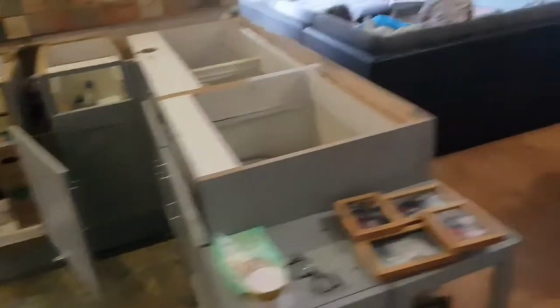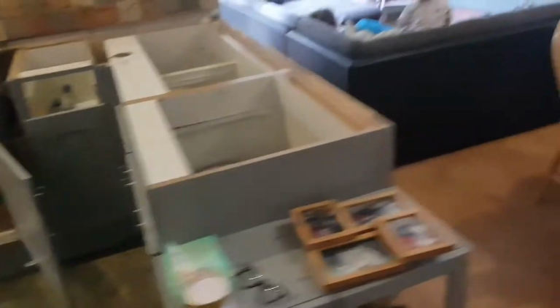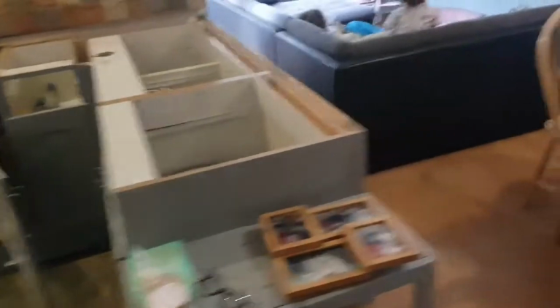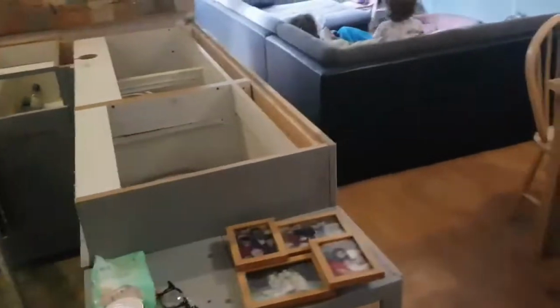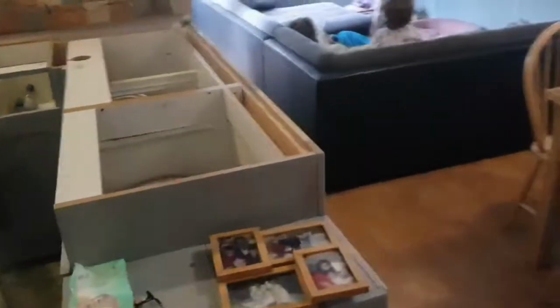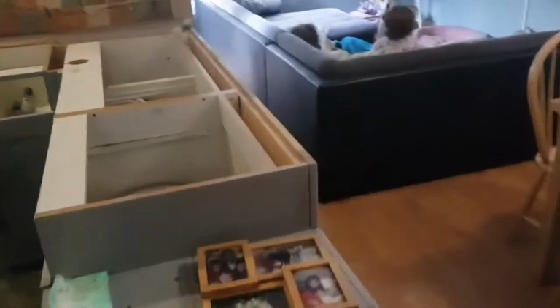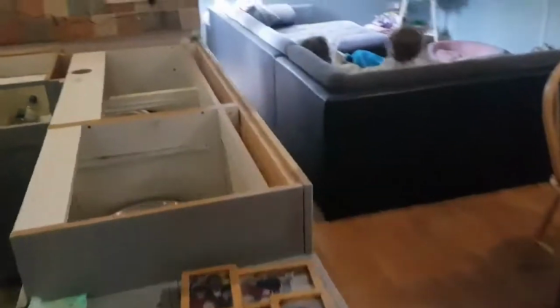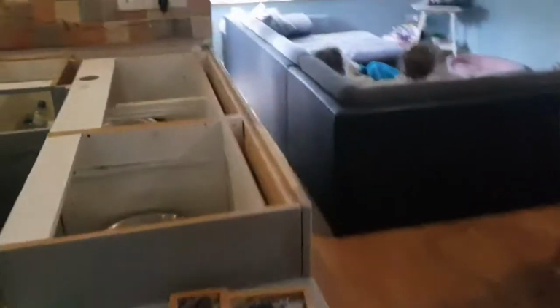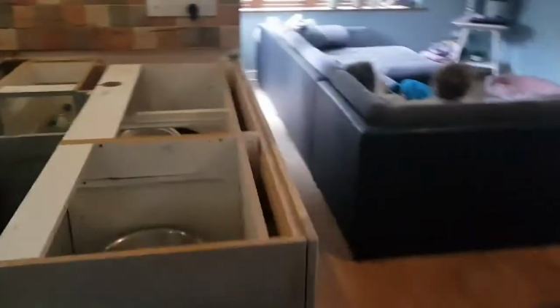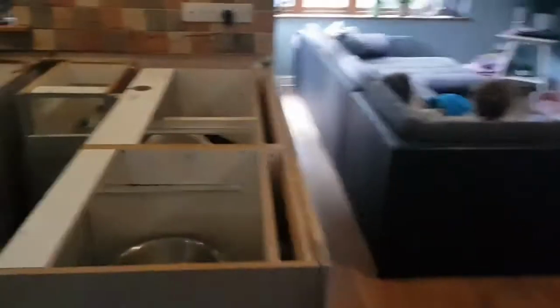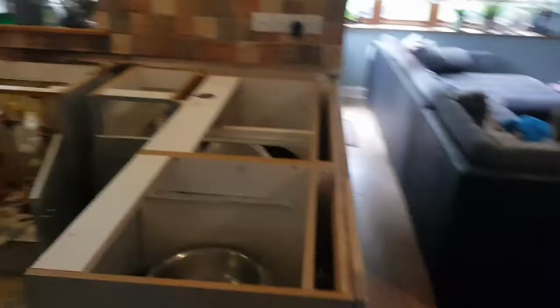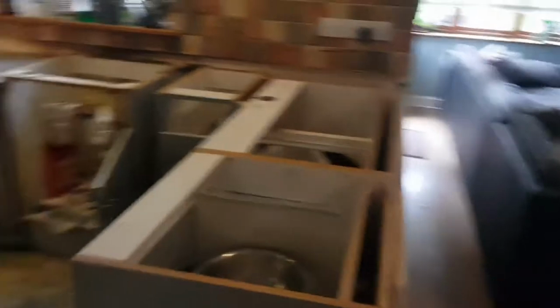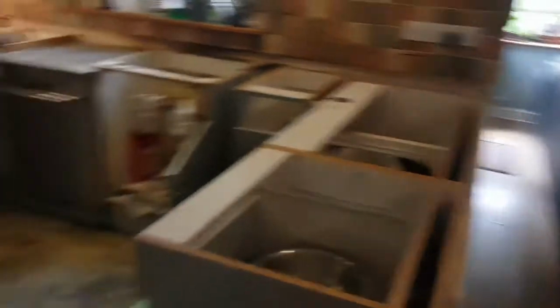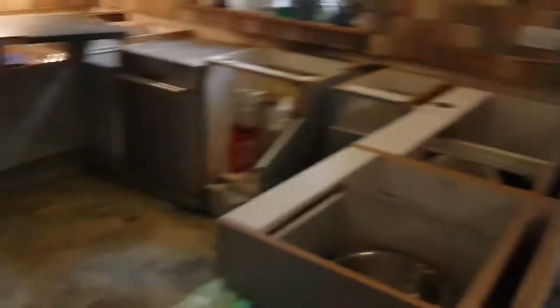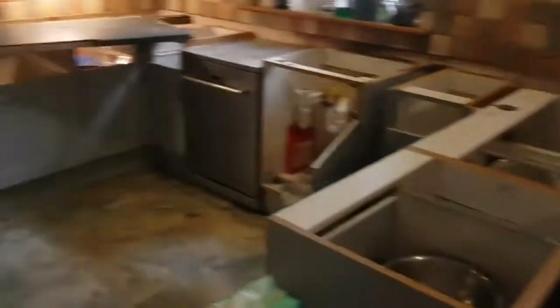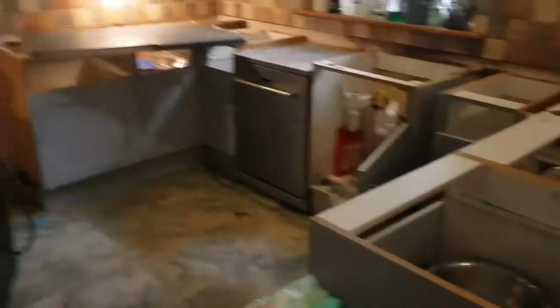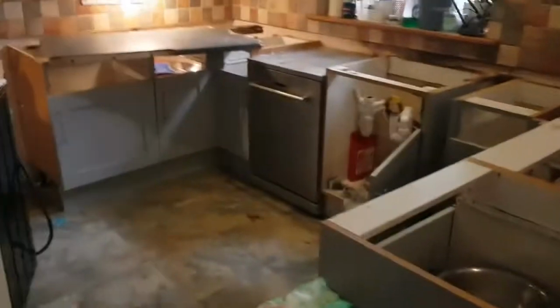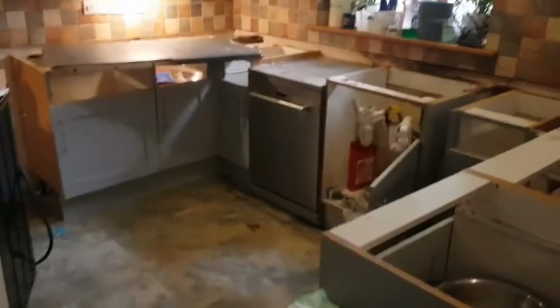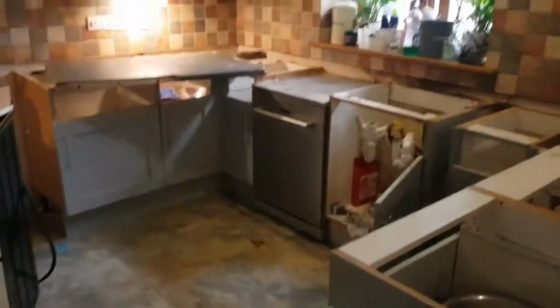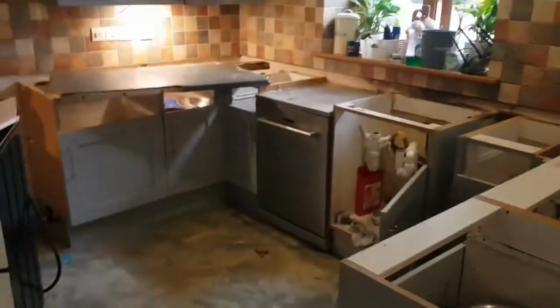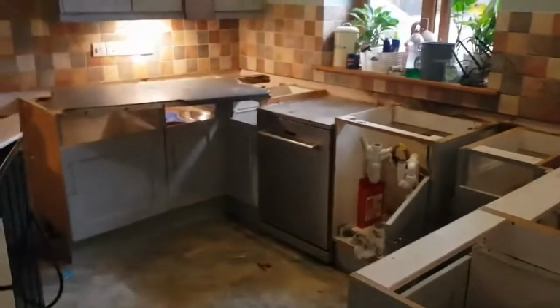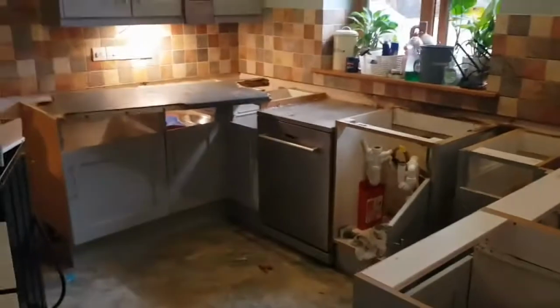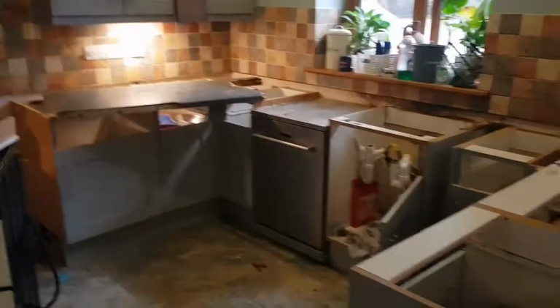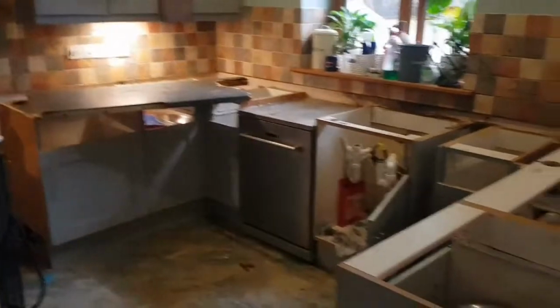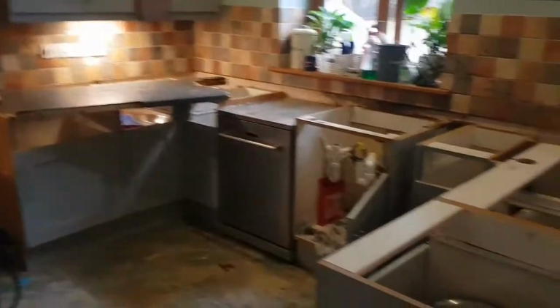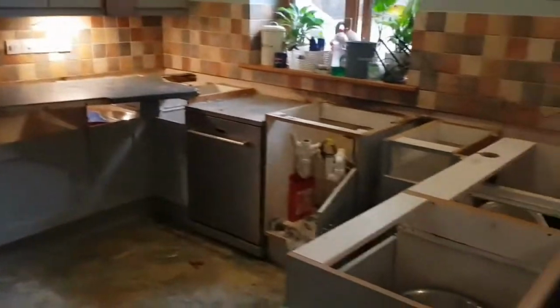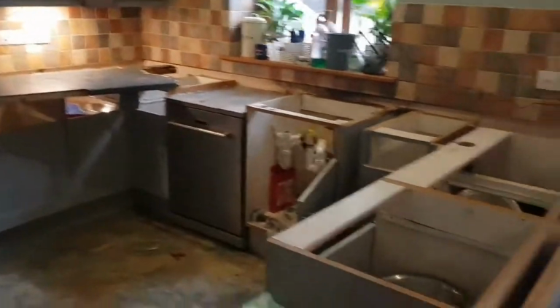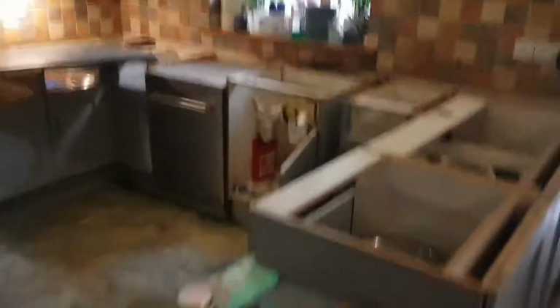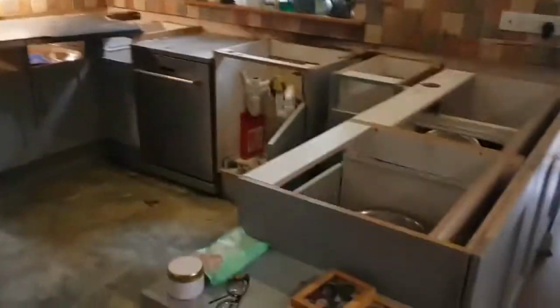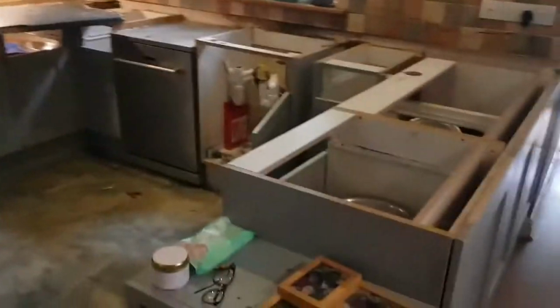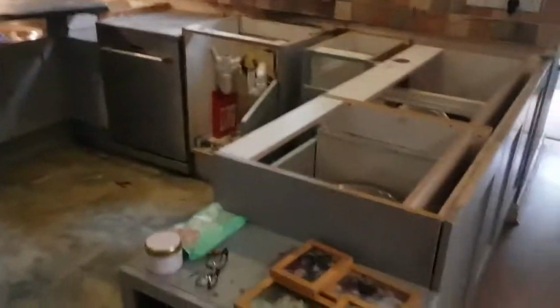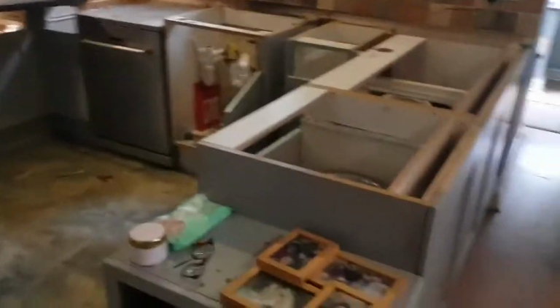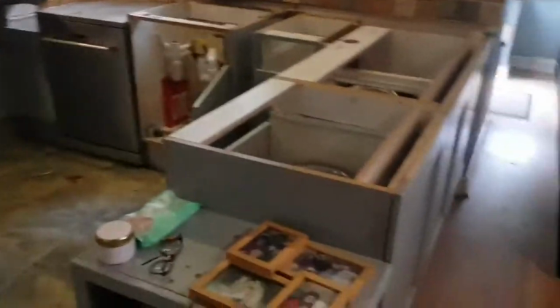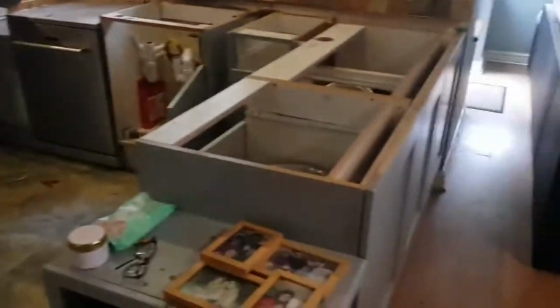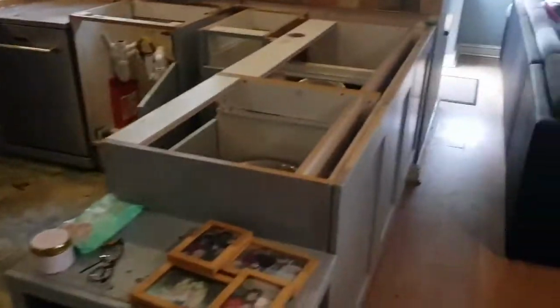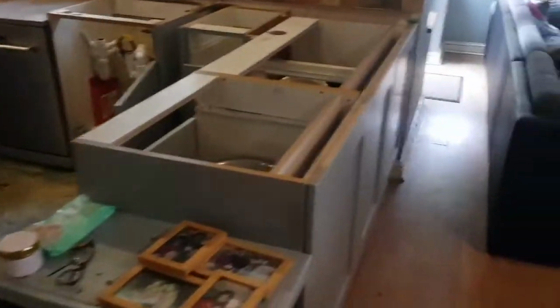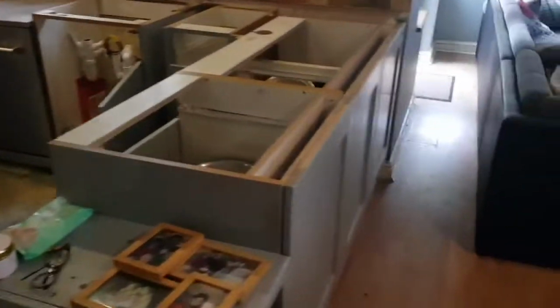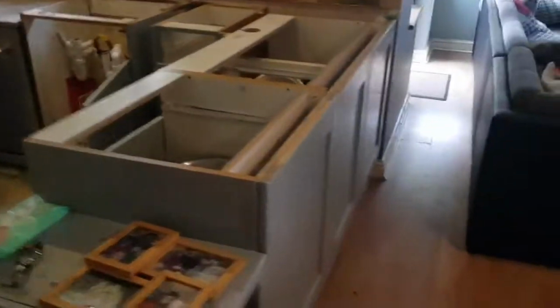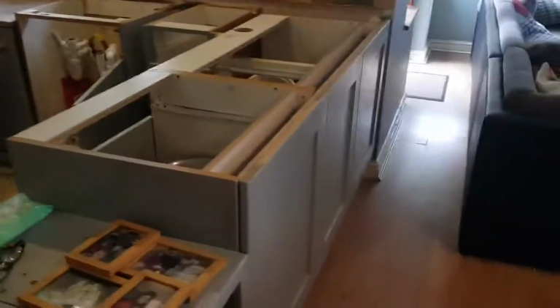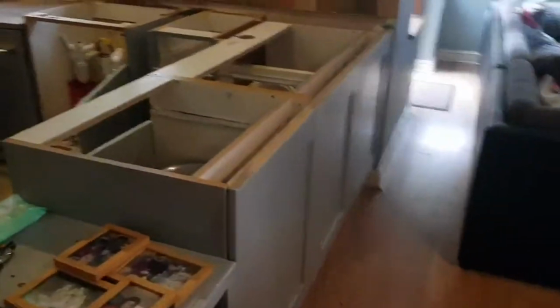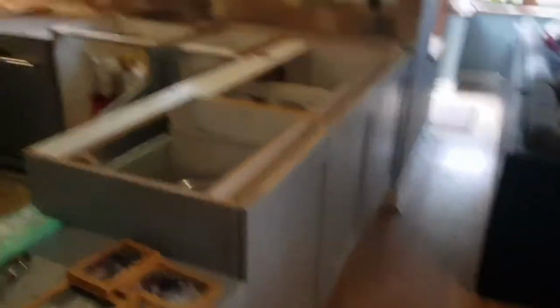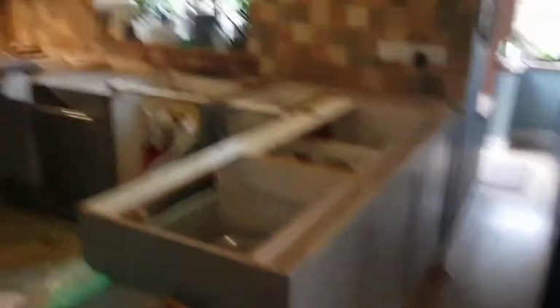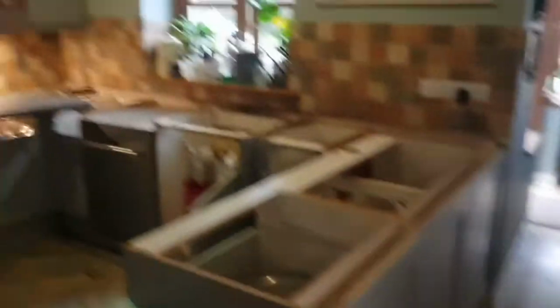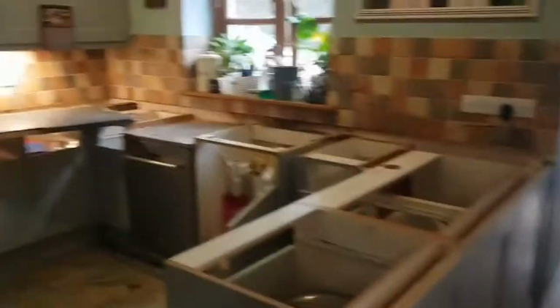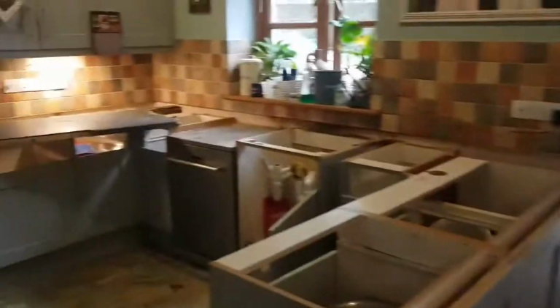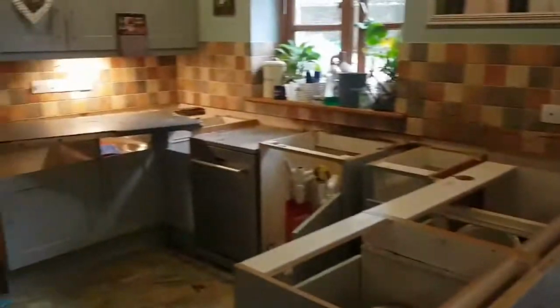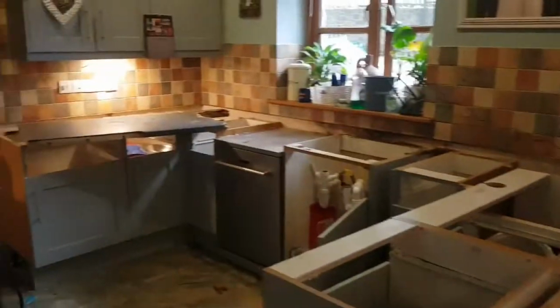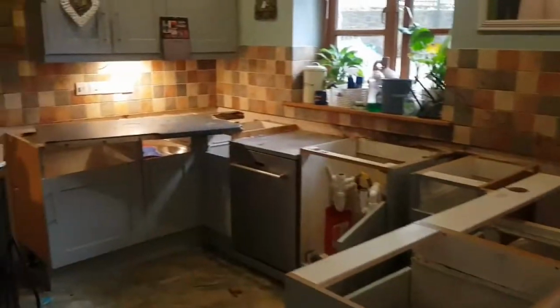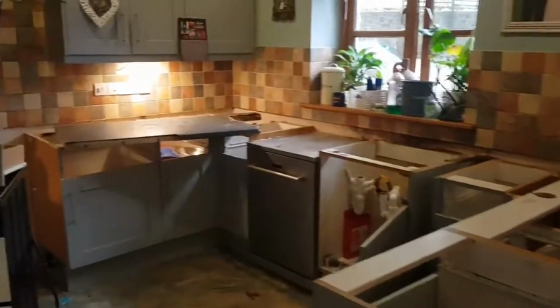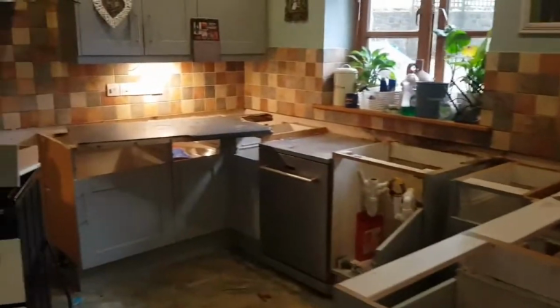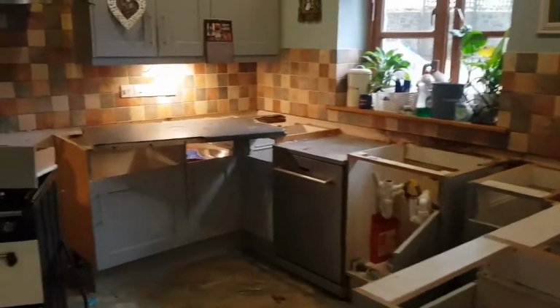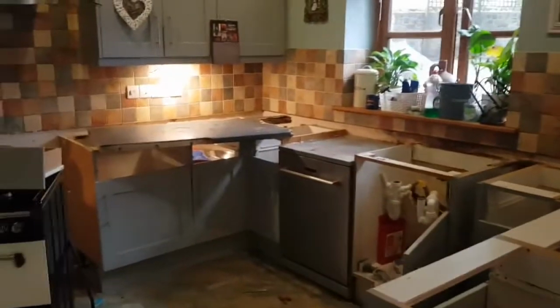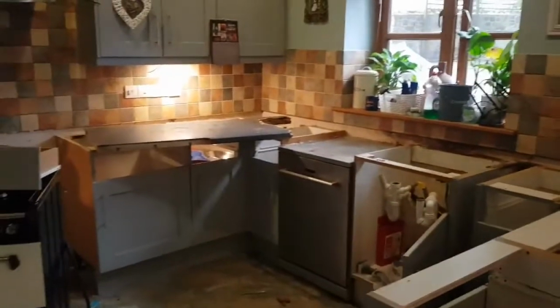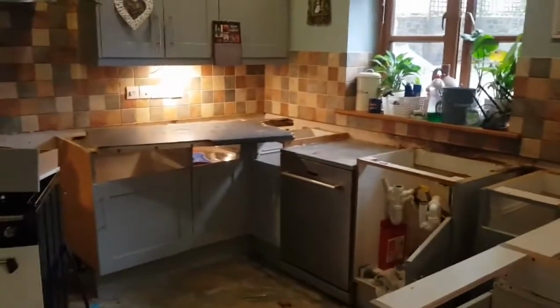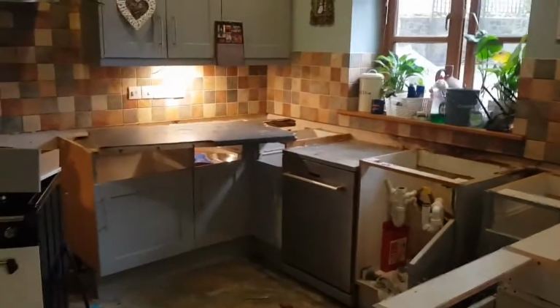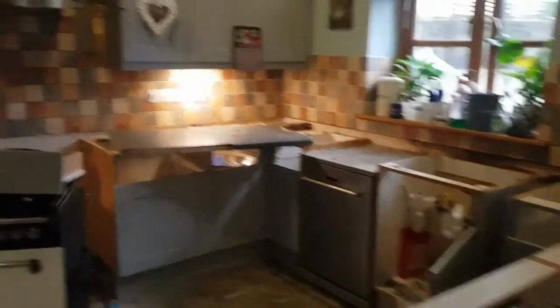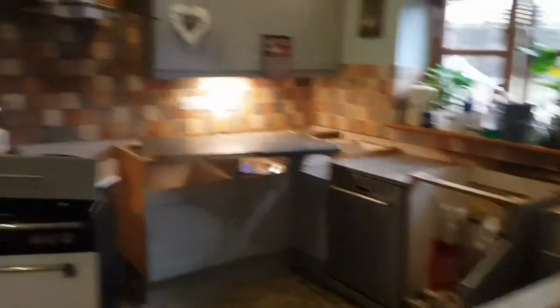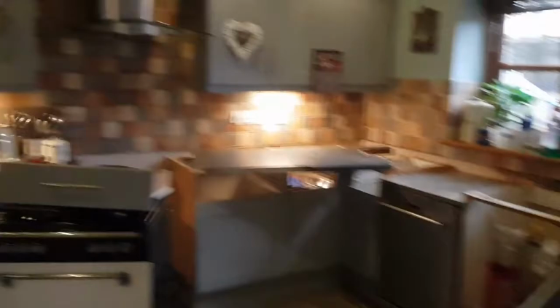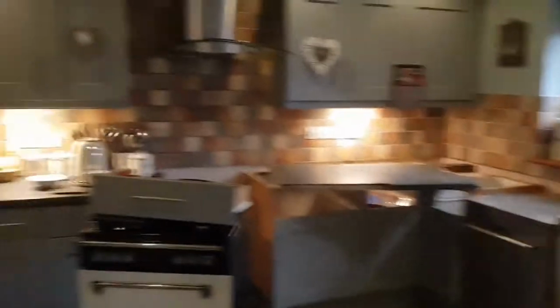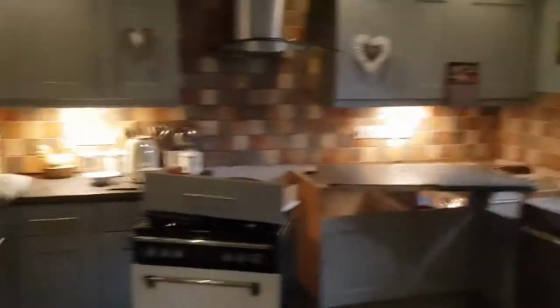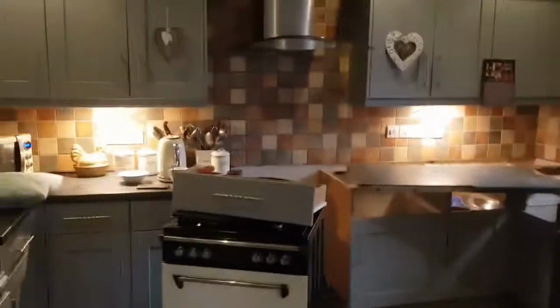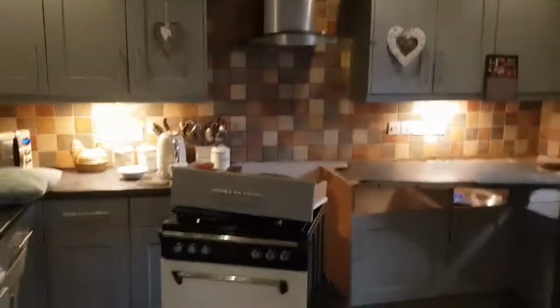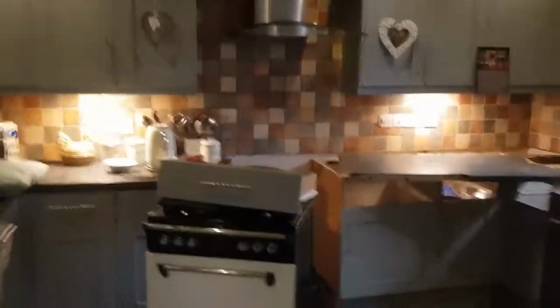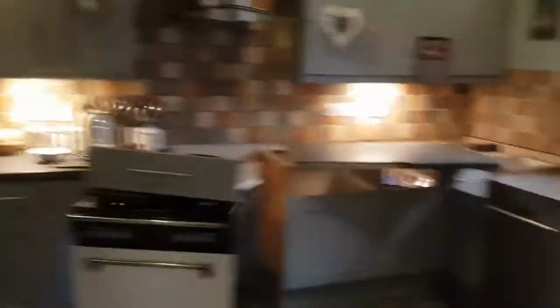Already ripped these off. Sinks are out as well. Ready for the new tops.